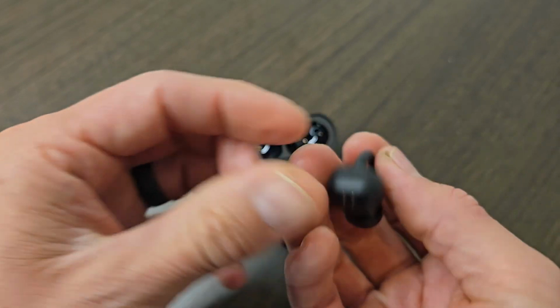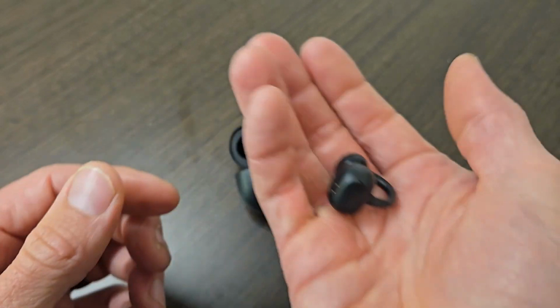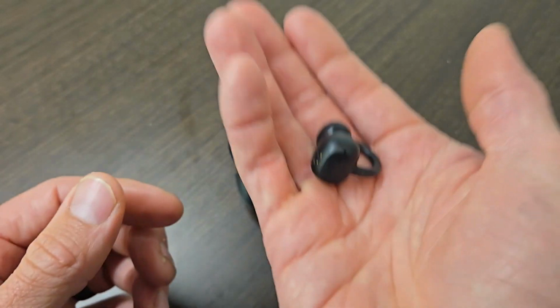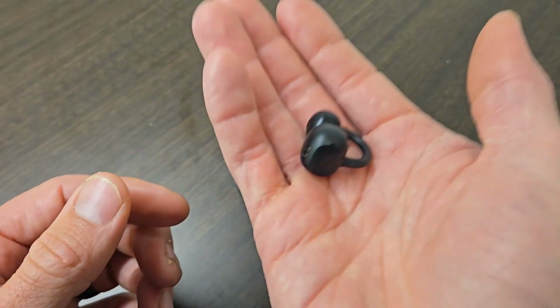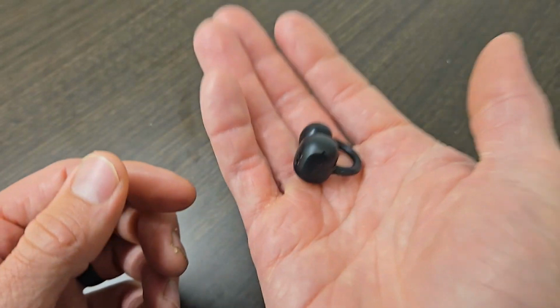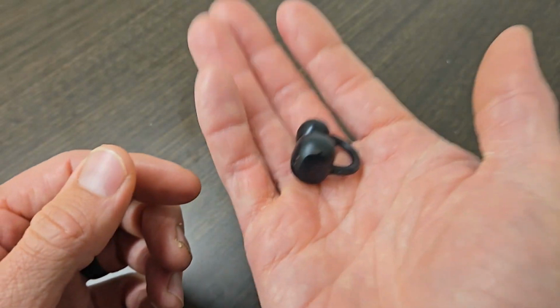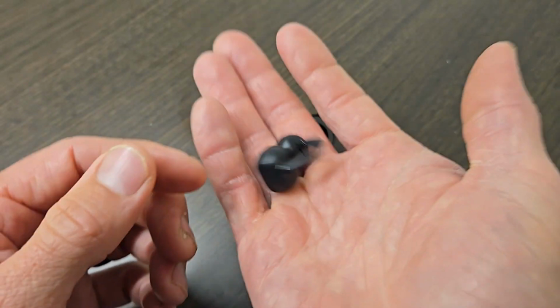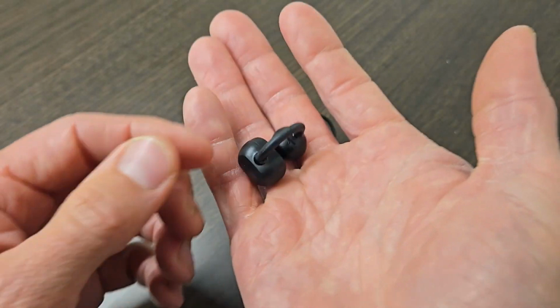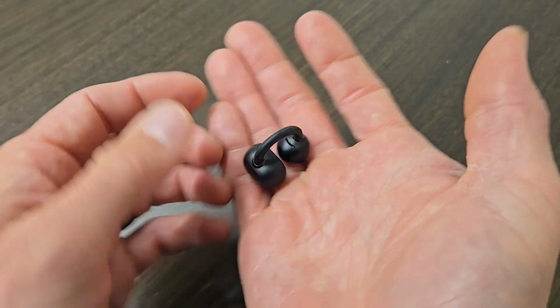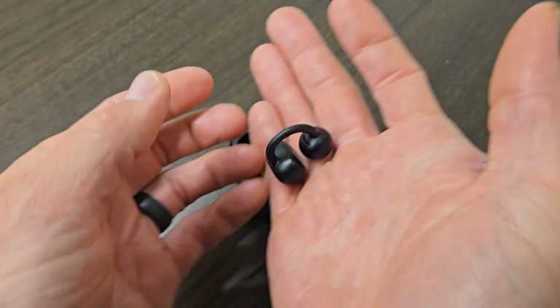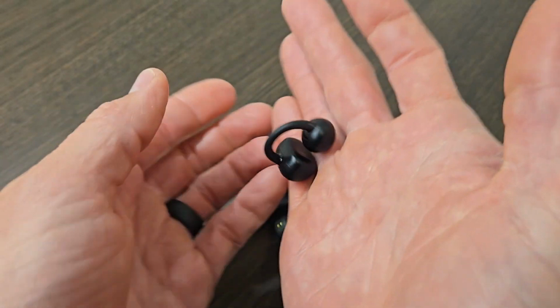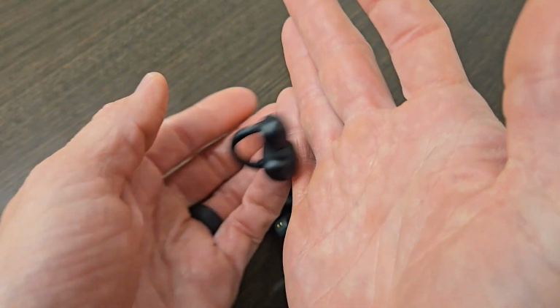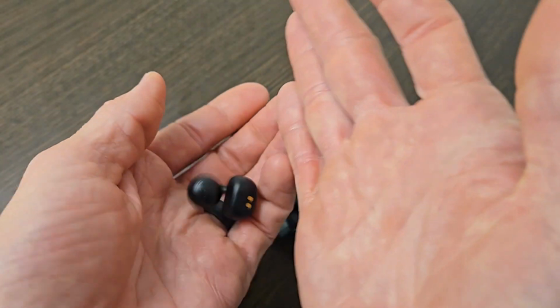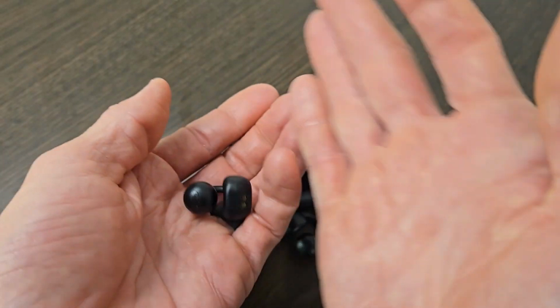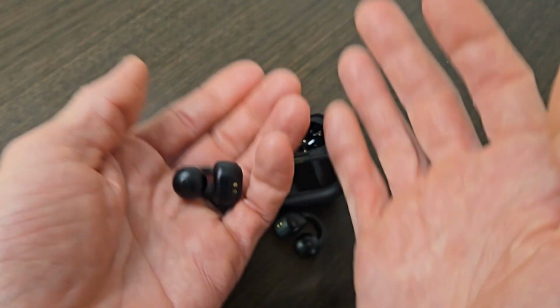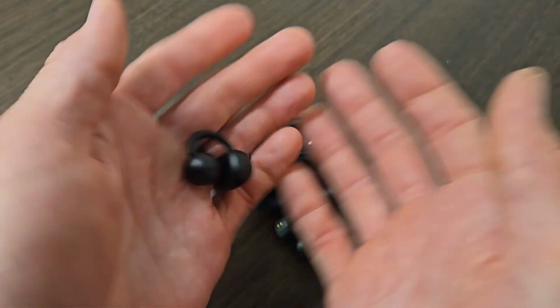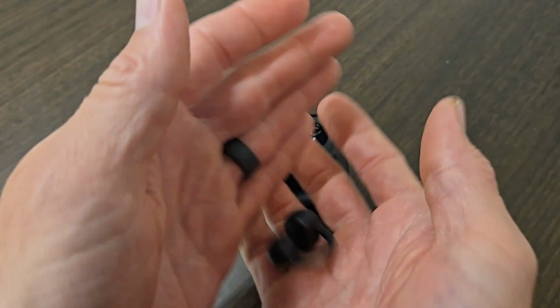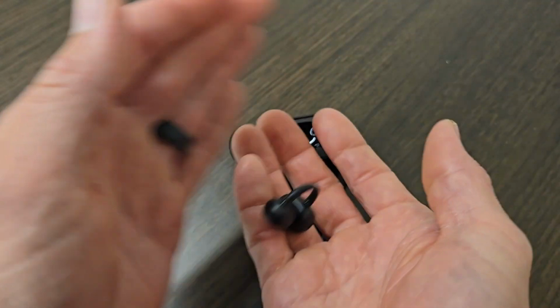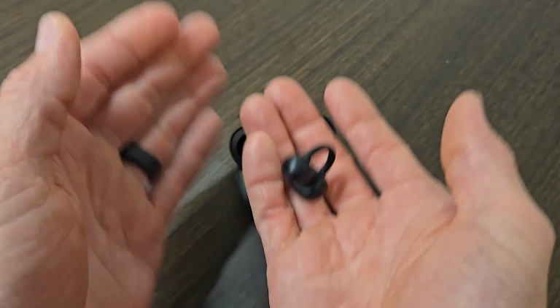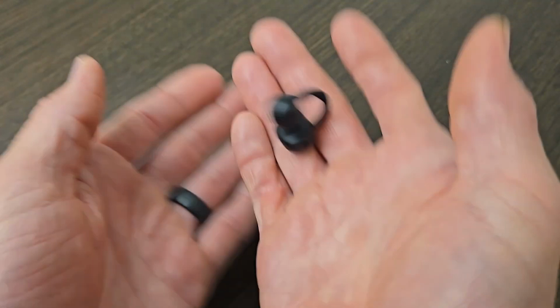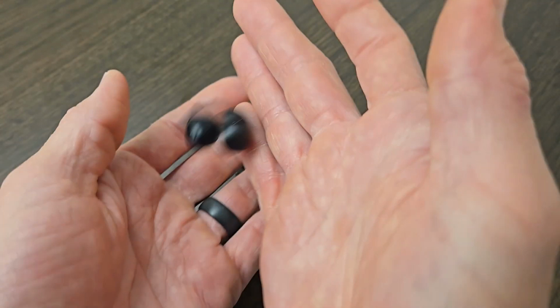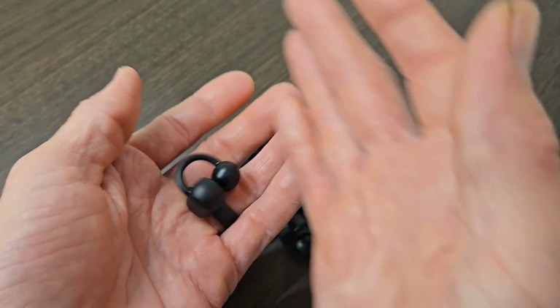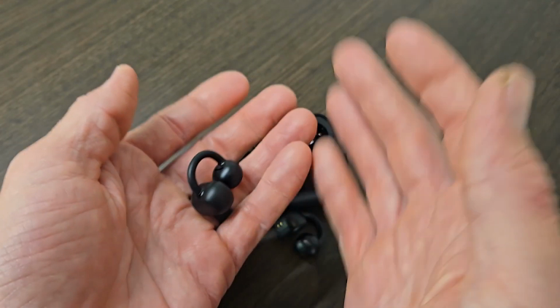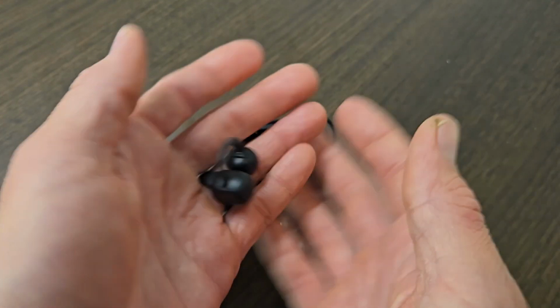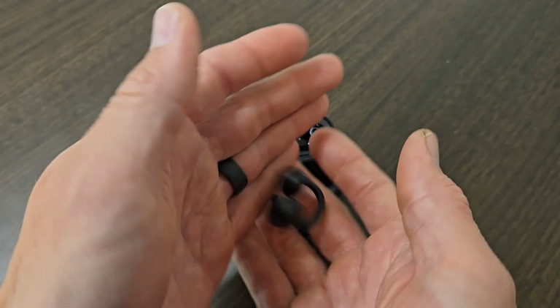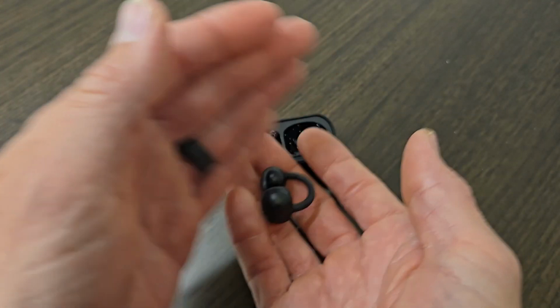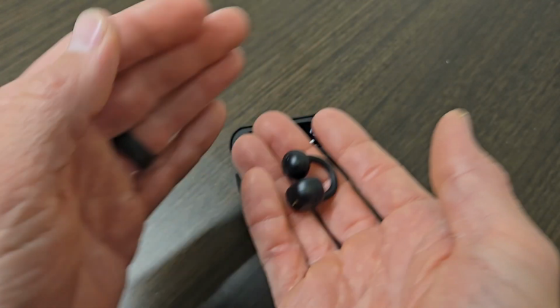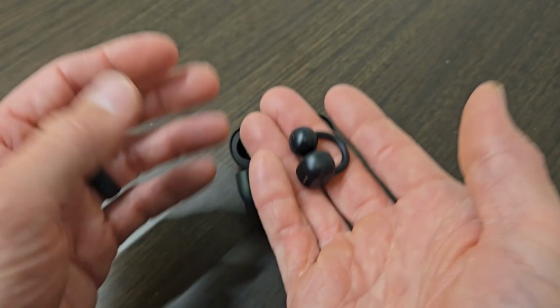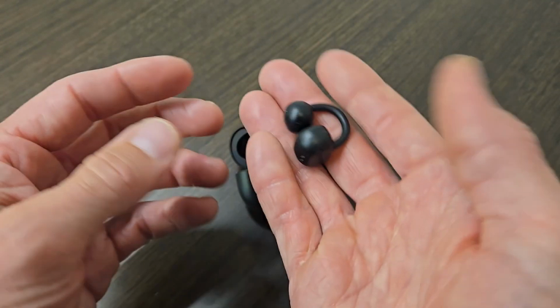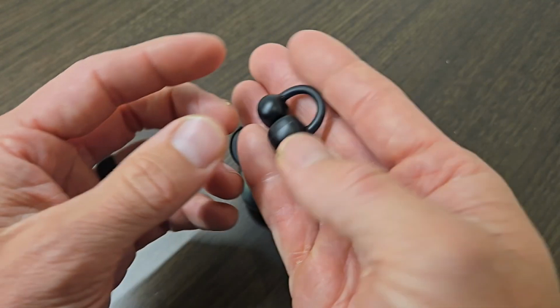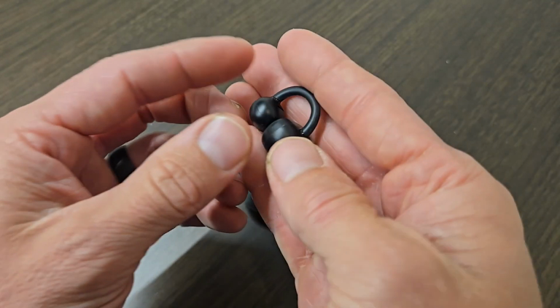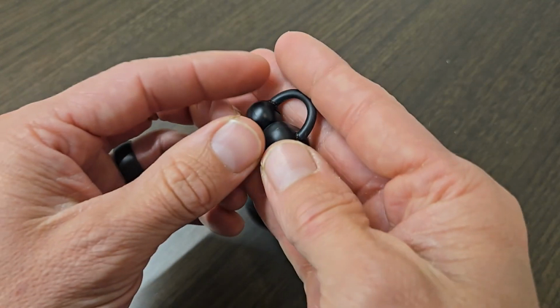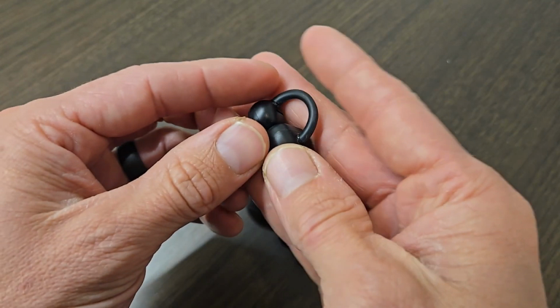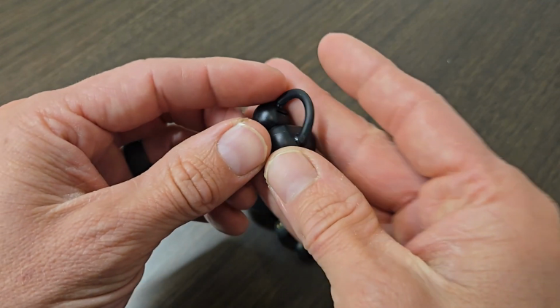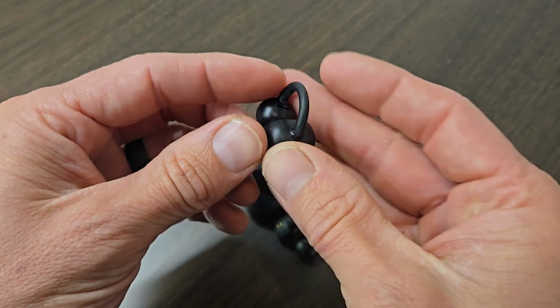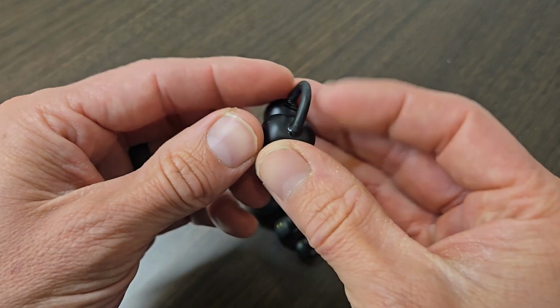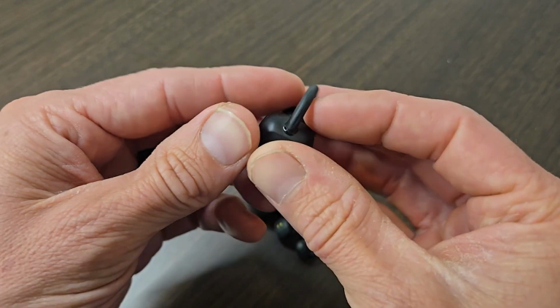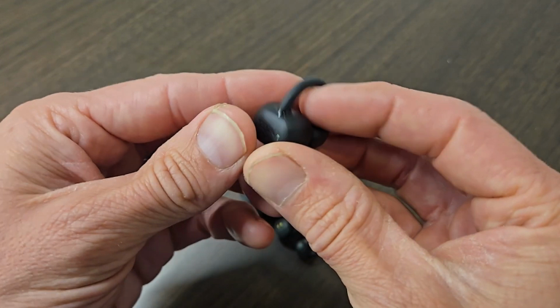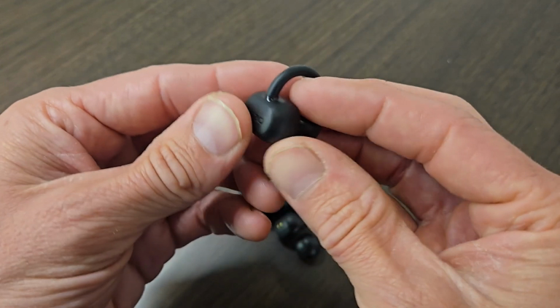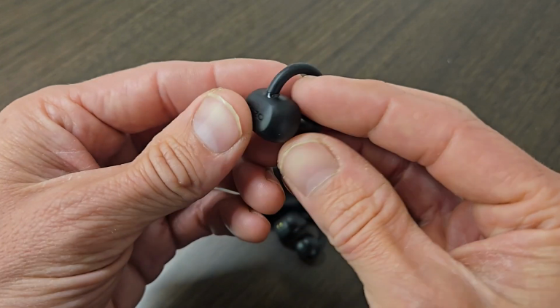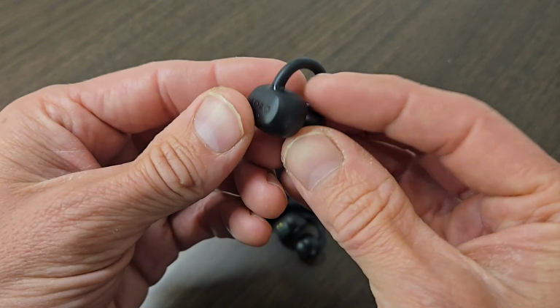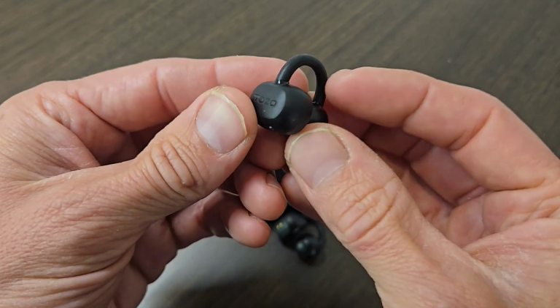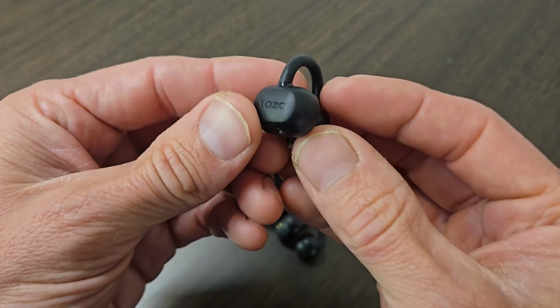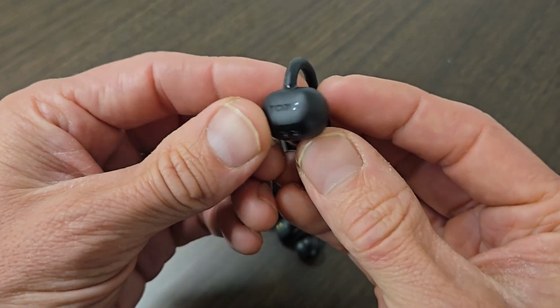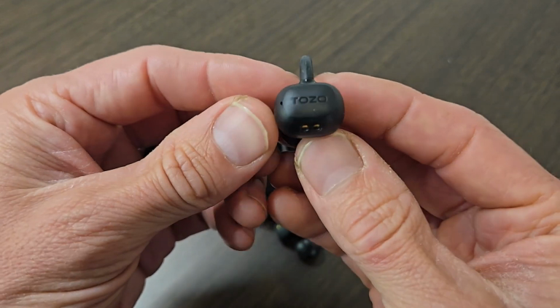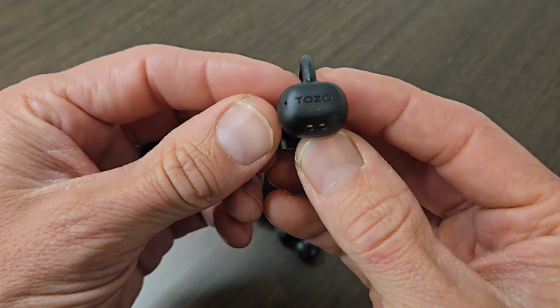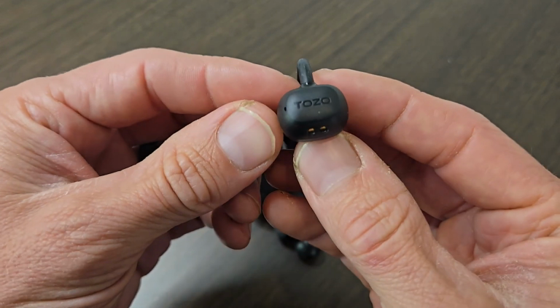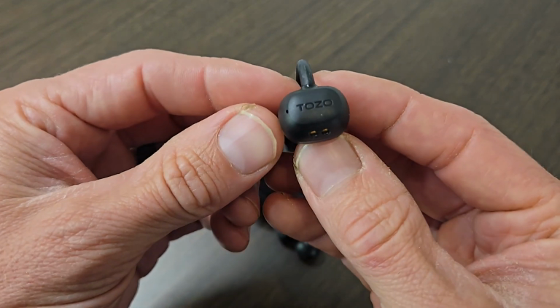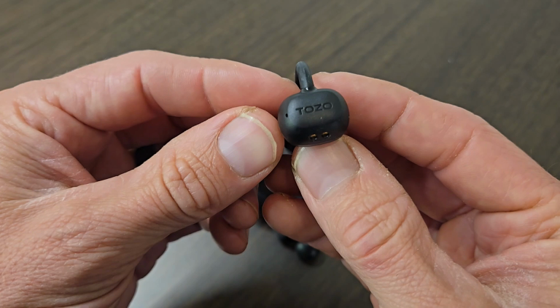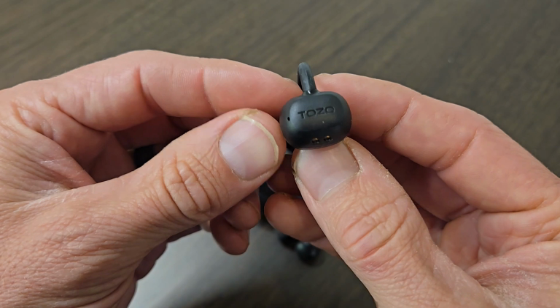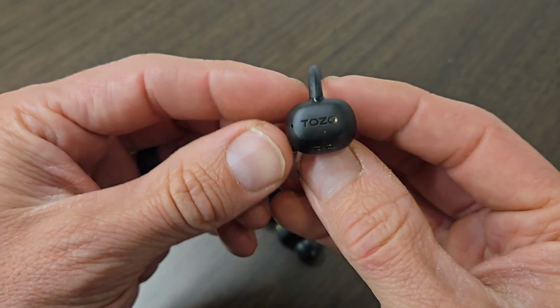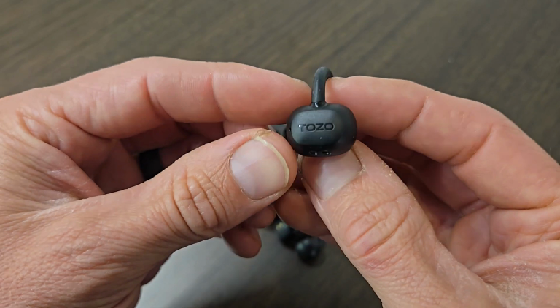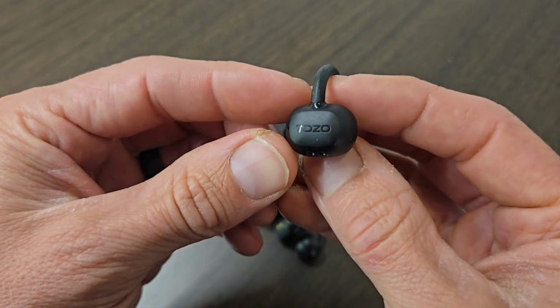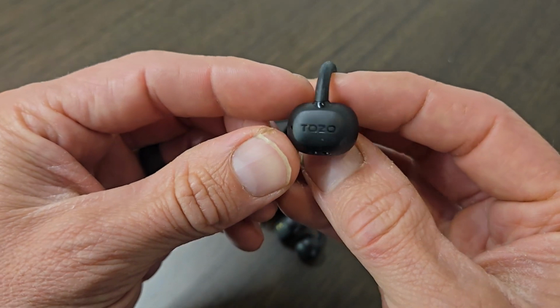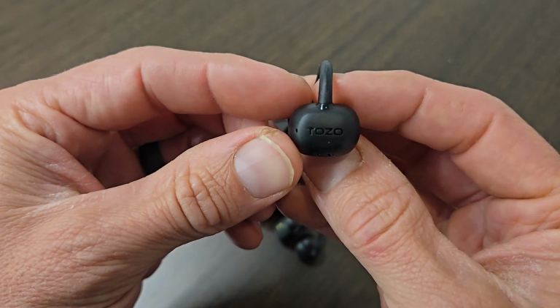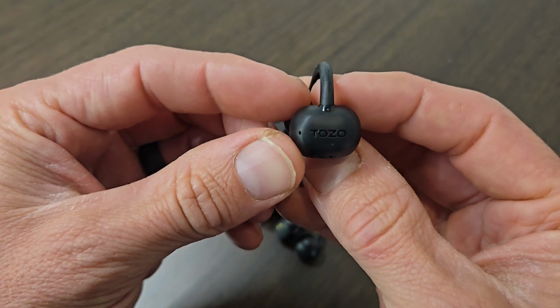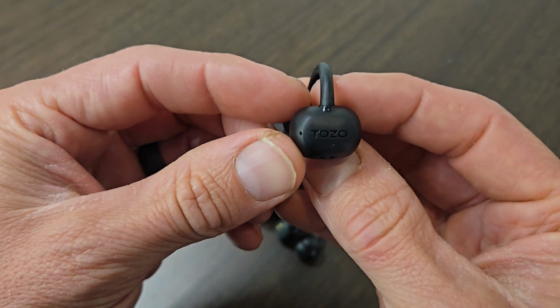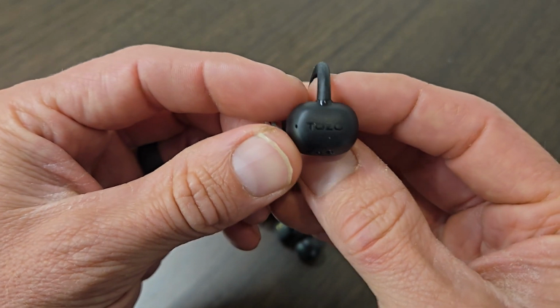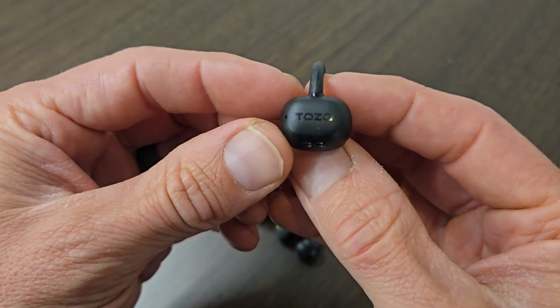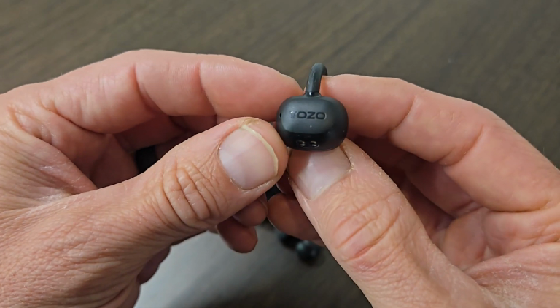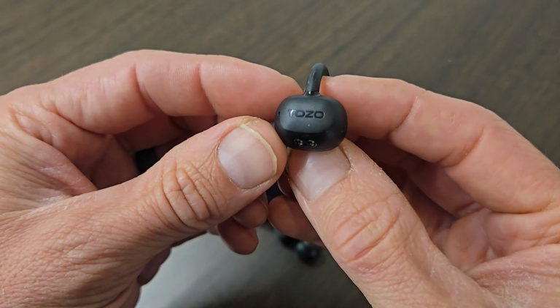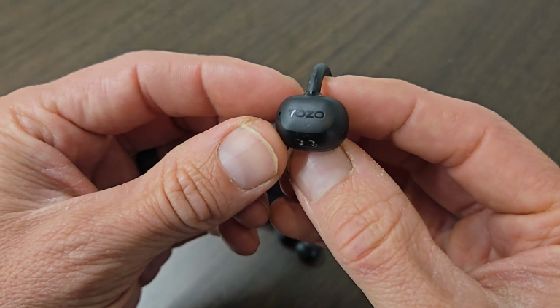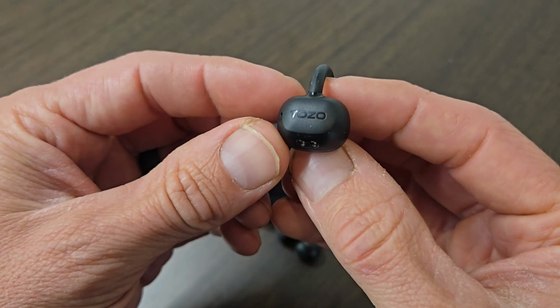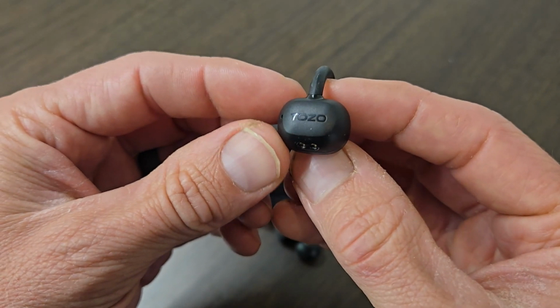These are very durable as well. I've dropped these and exposed them to water and moisture, and they have held up wonderfully.